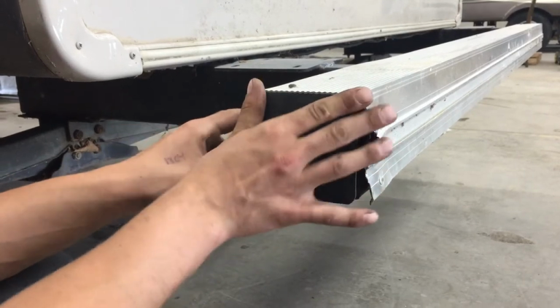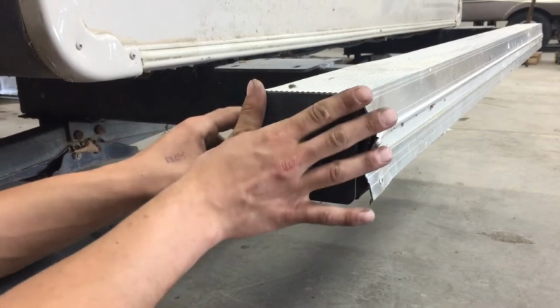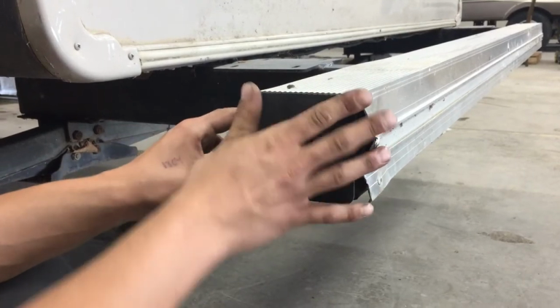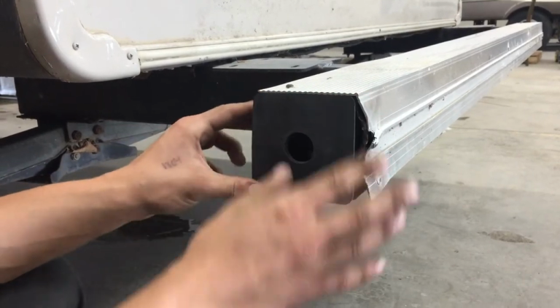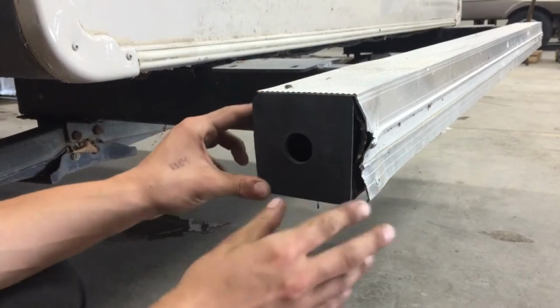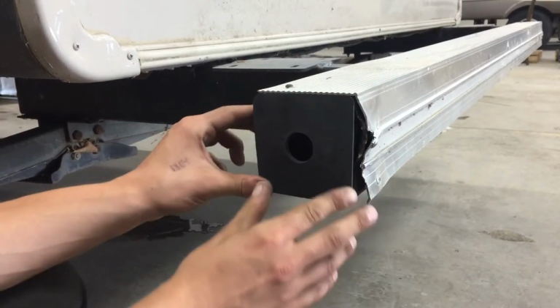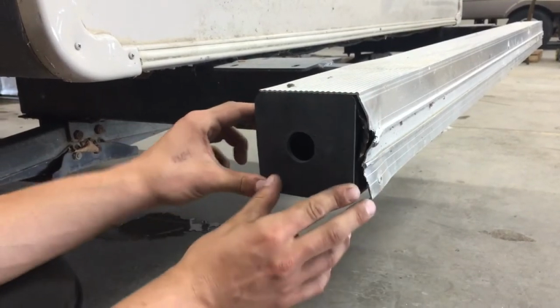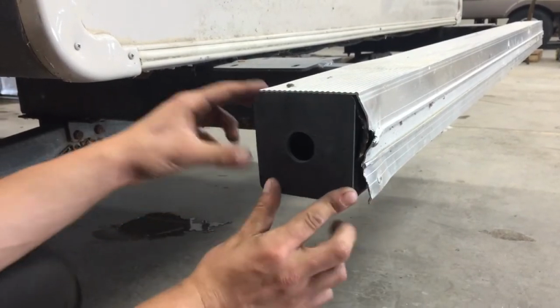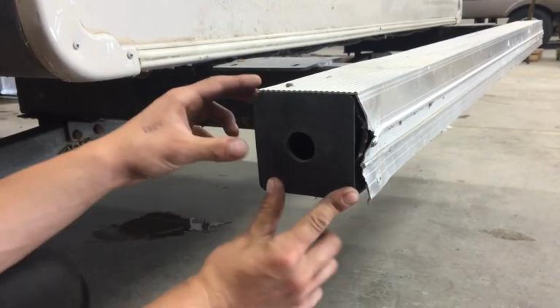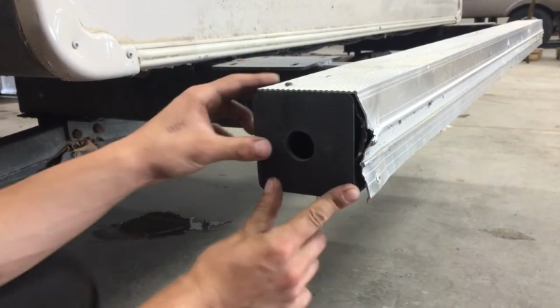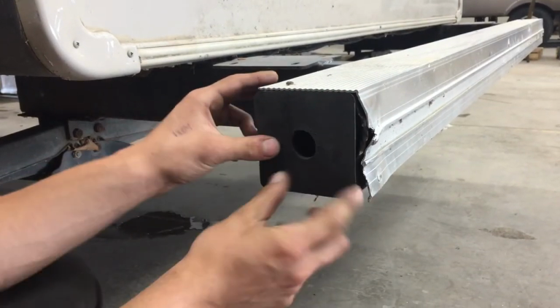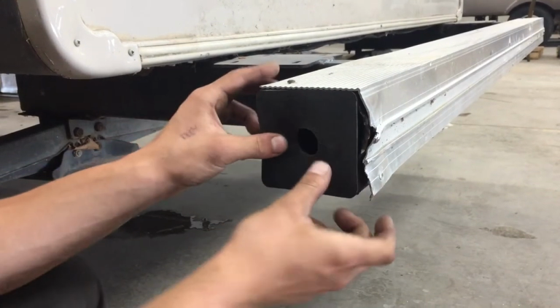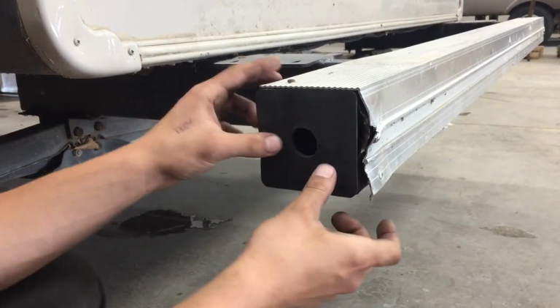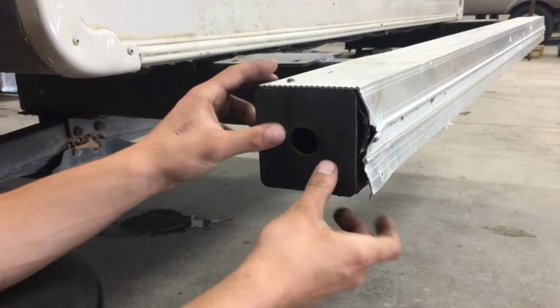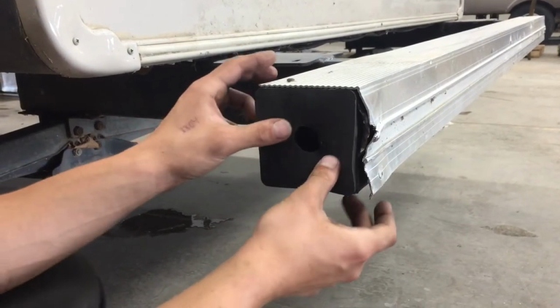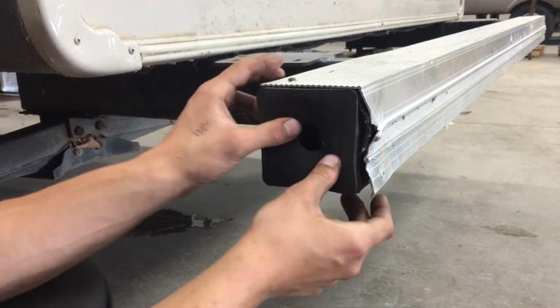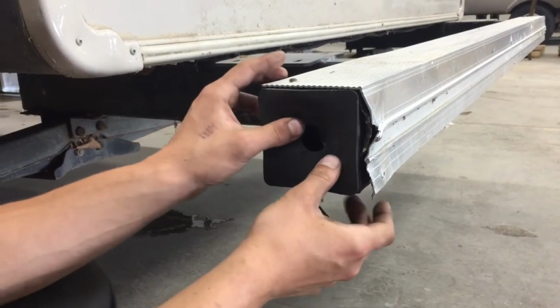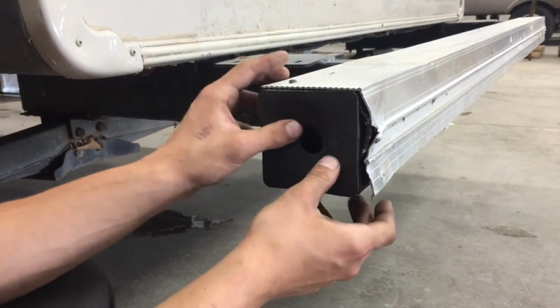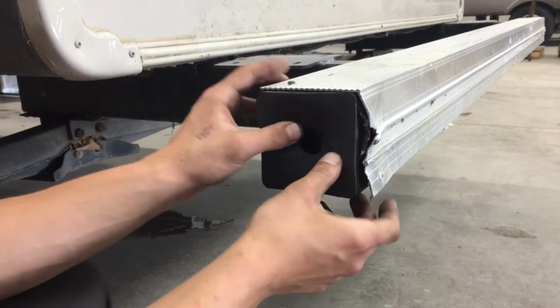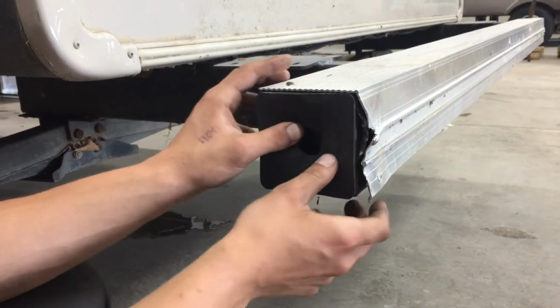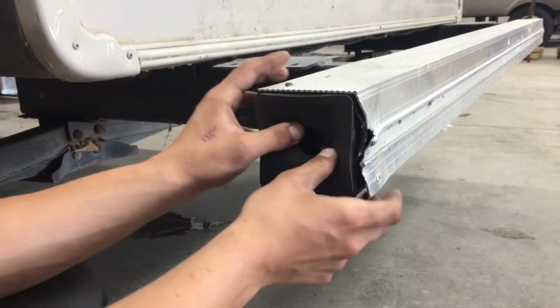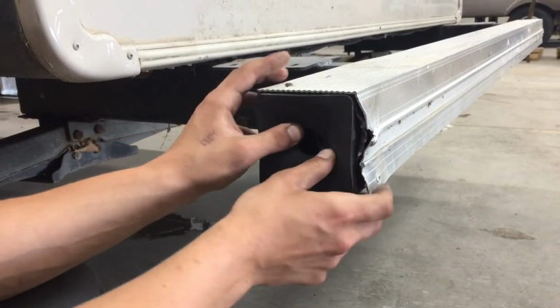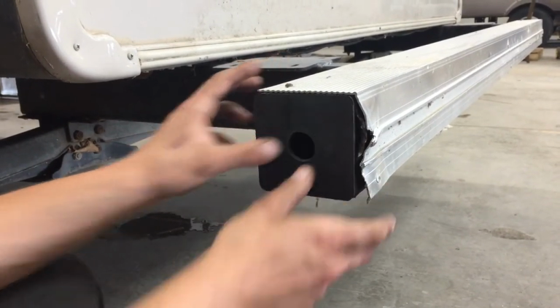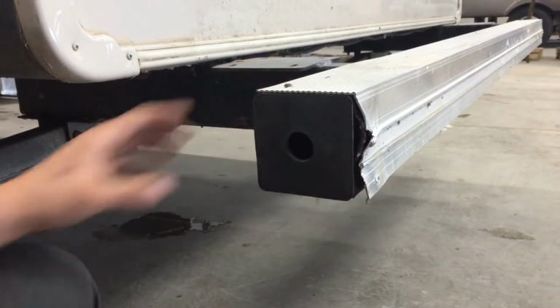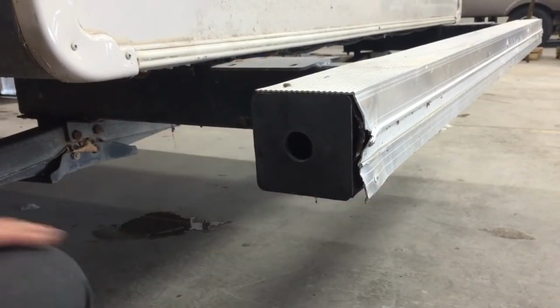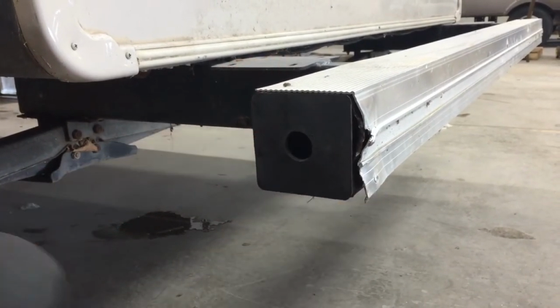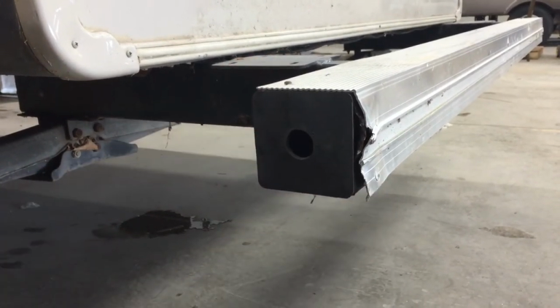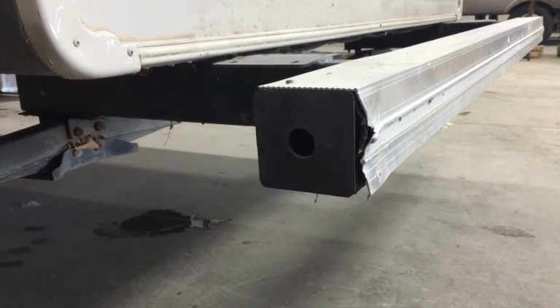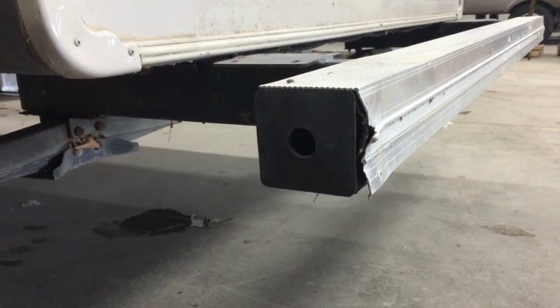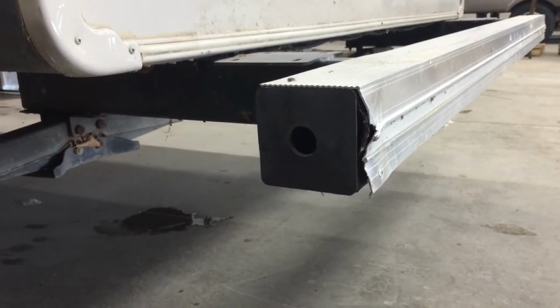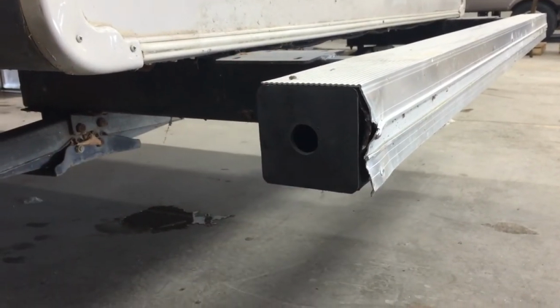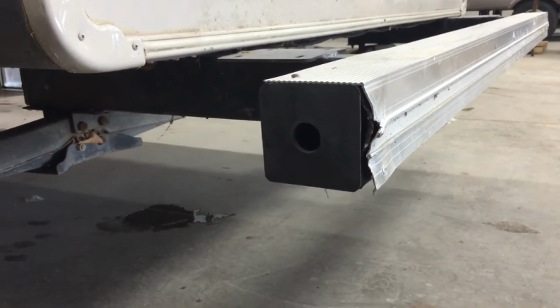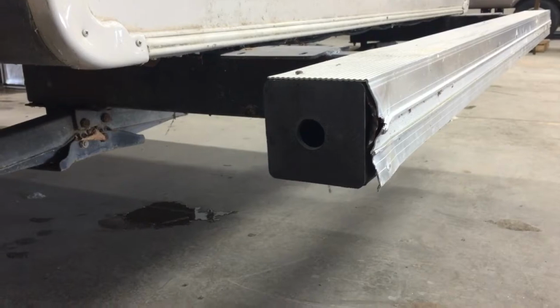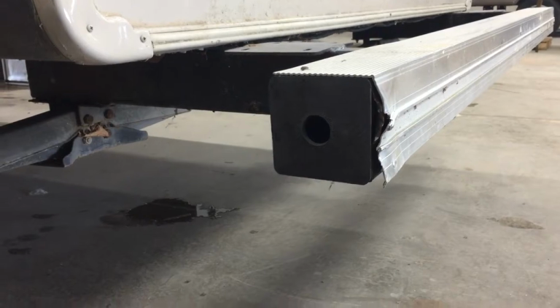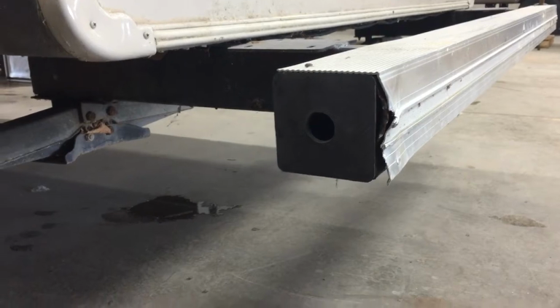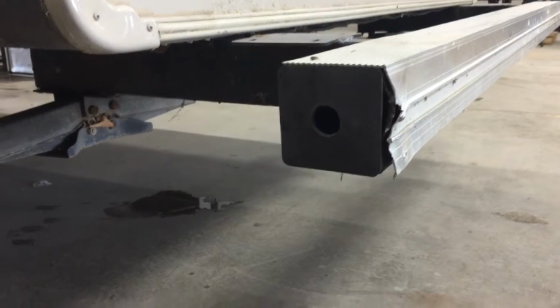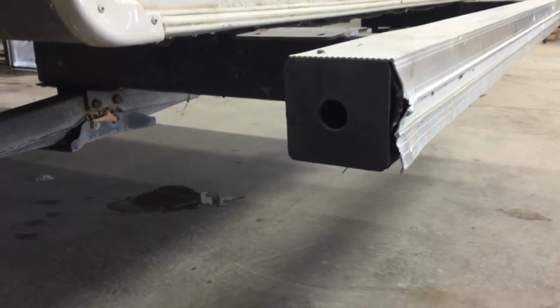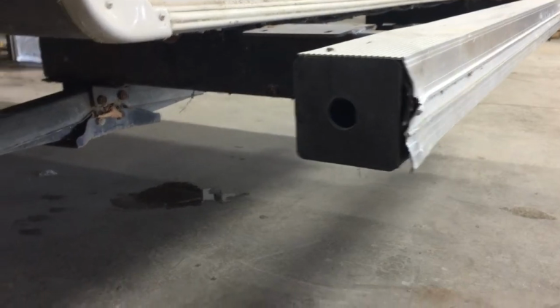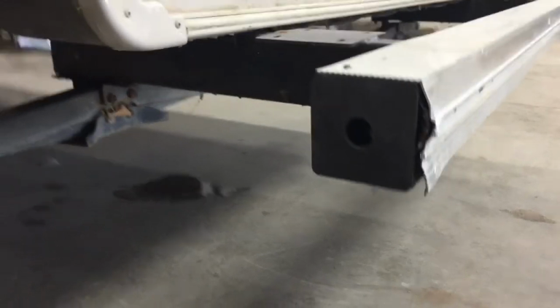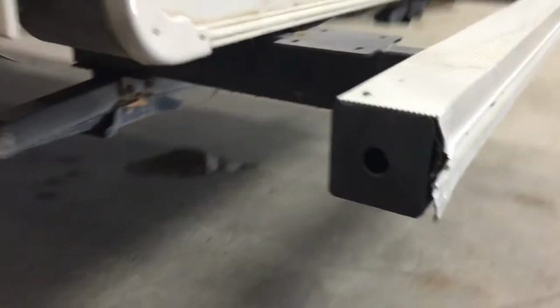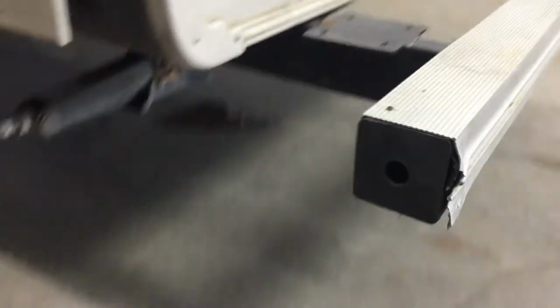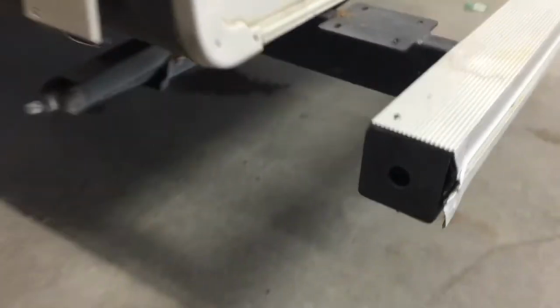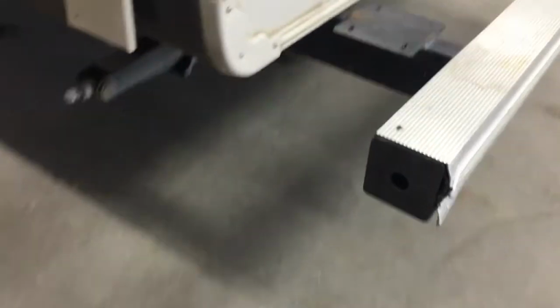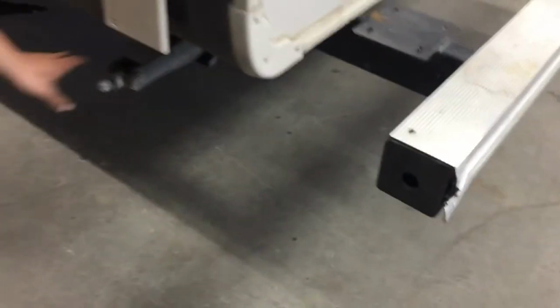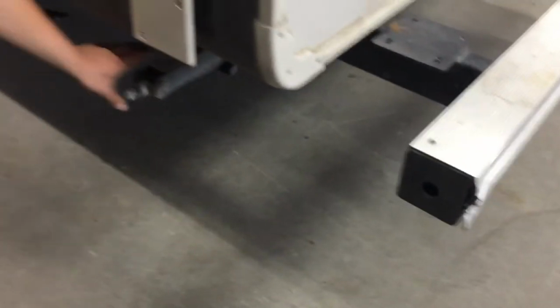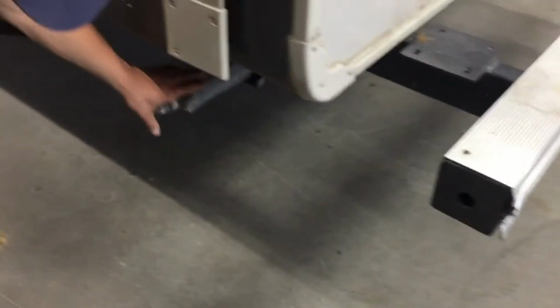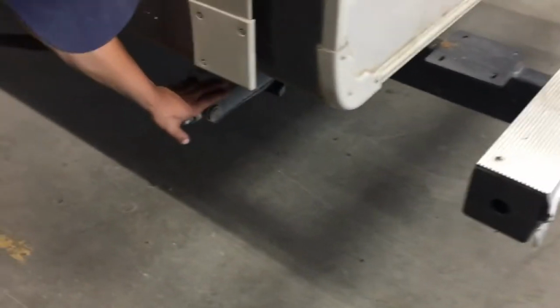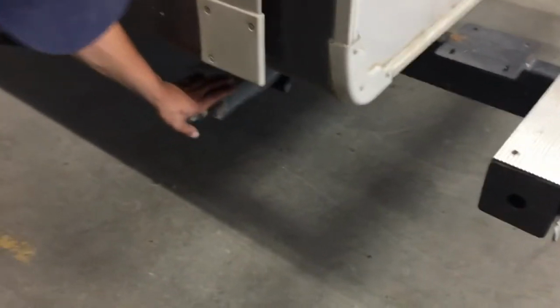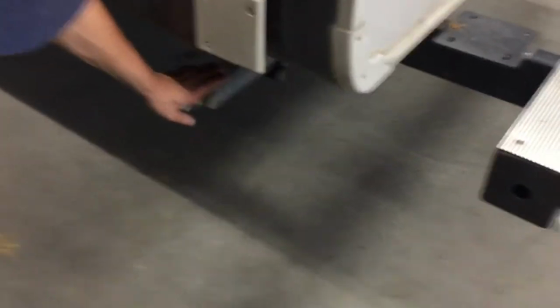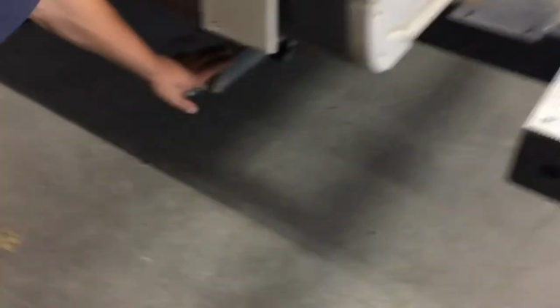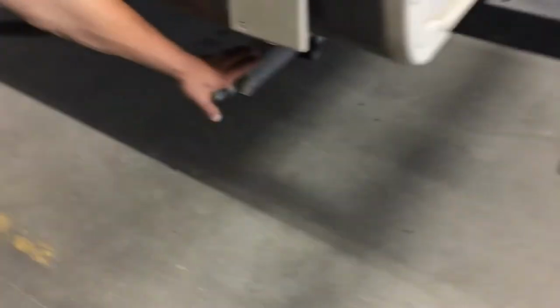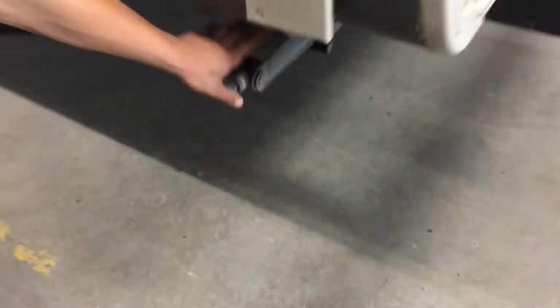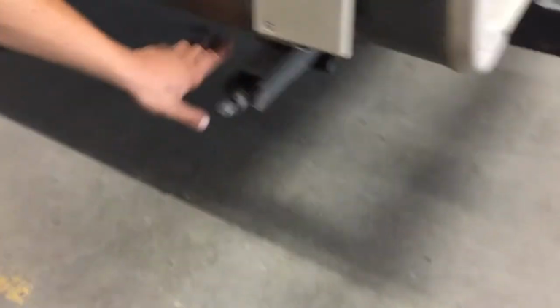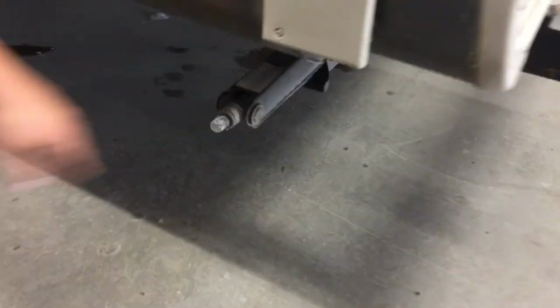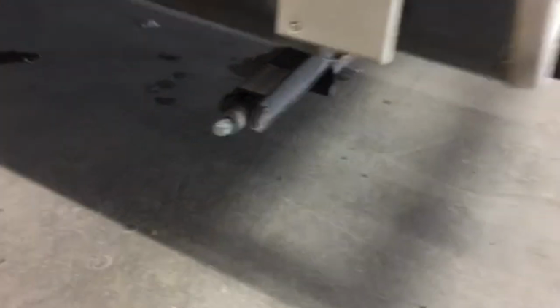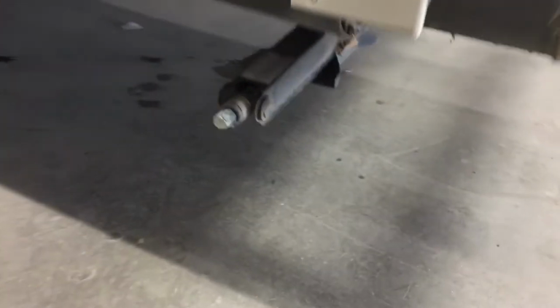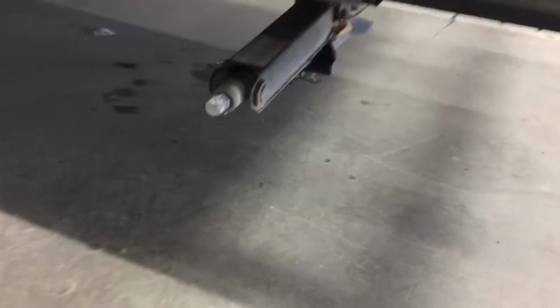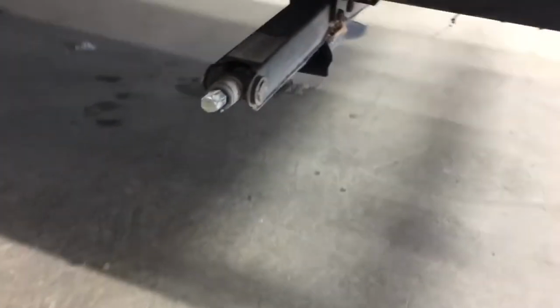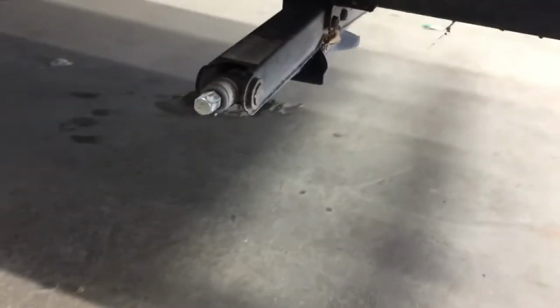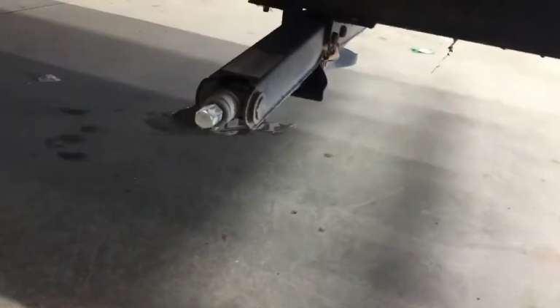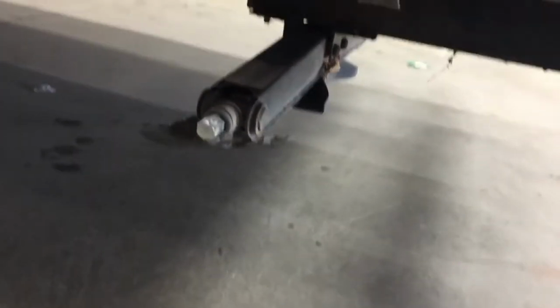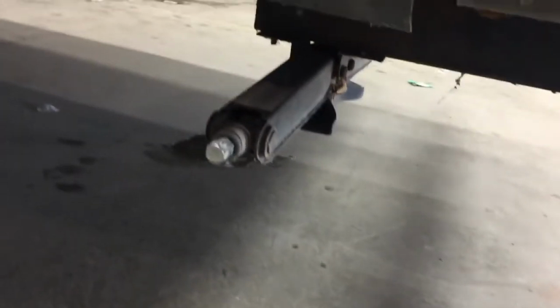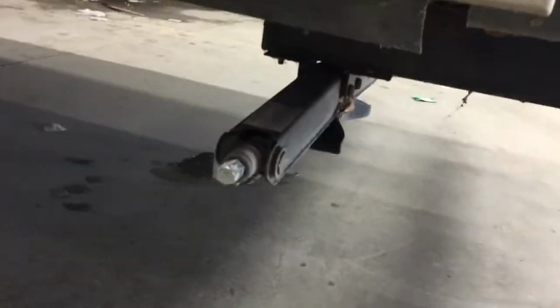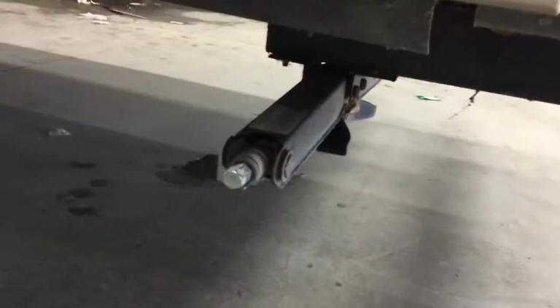Press that bumper cap back into place and just press the center there, making sure it's fully seated in this corner as well as the other corner. At the back of the trailer here you've got these stabilizer jacks.